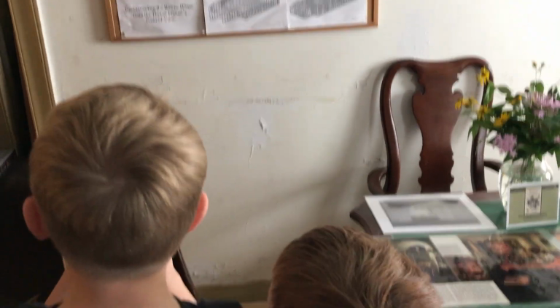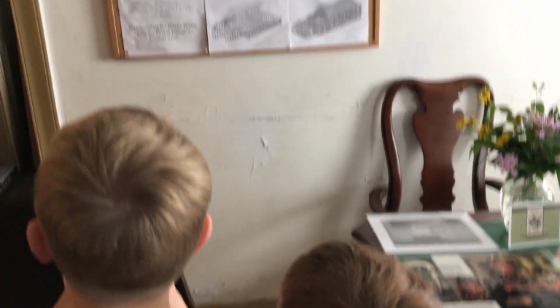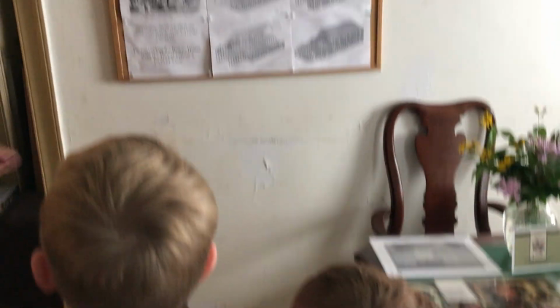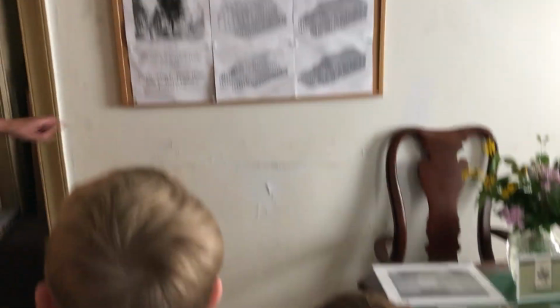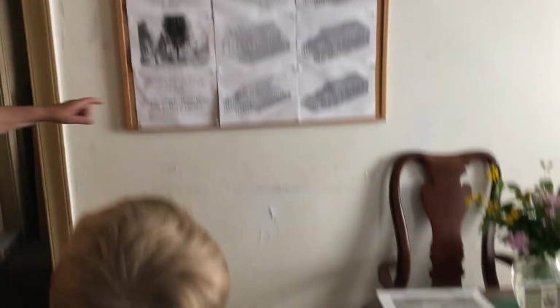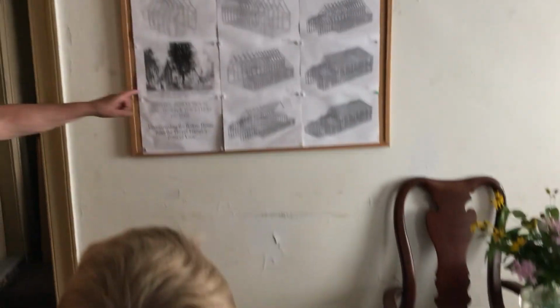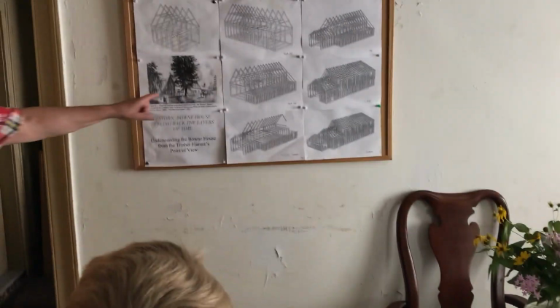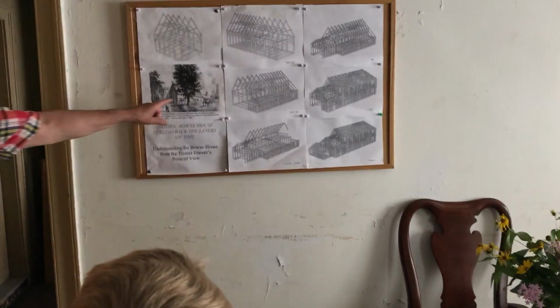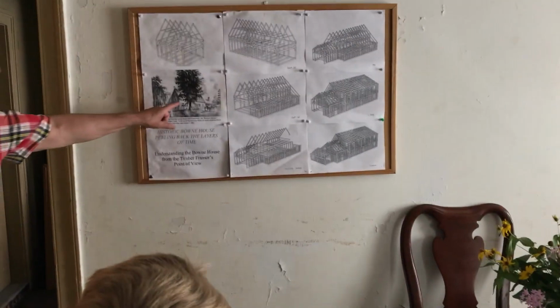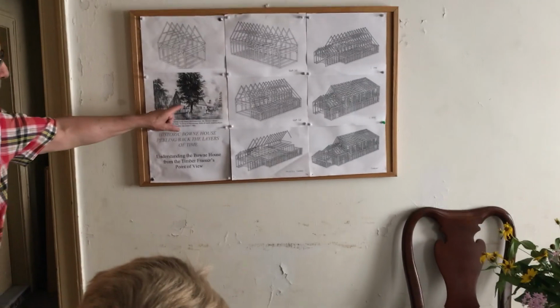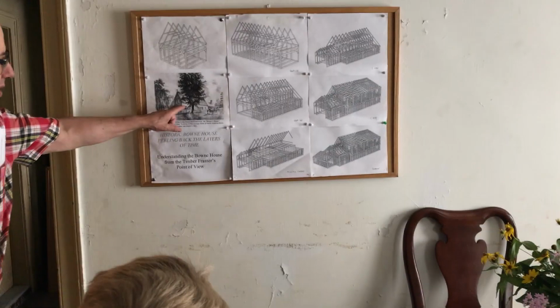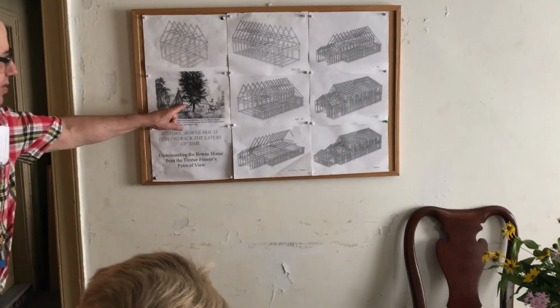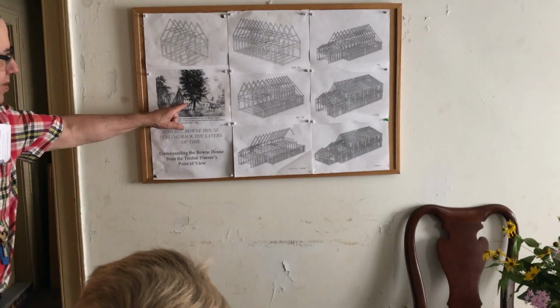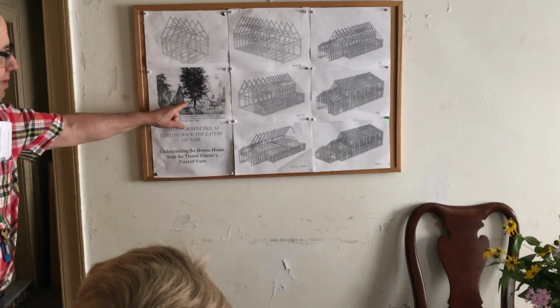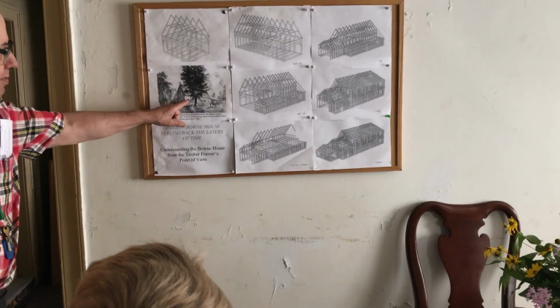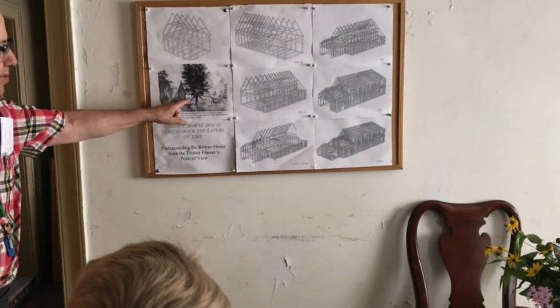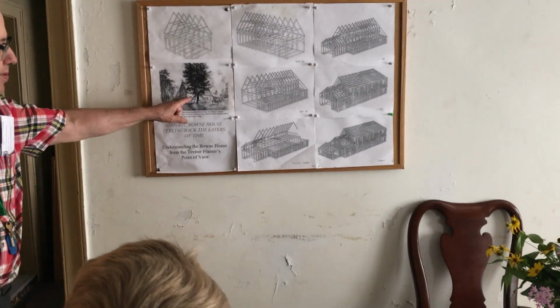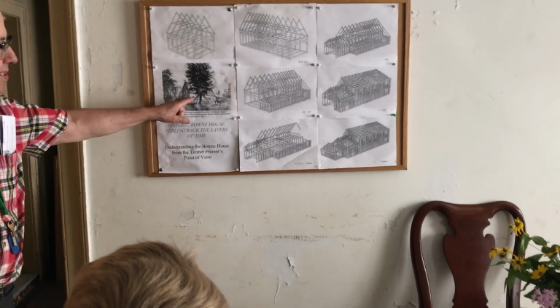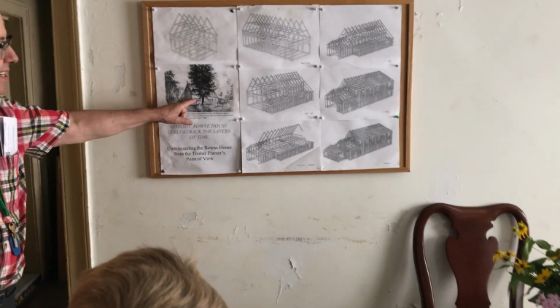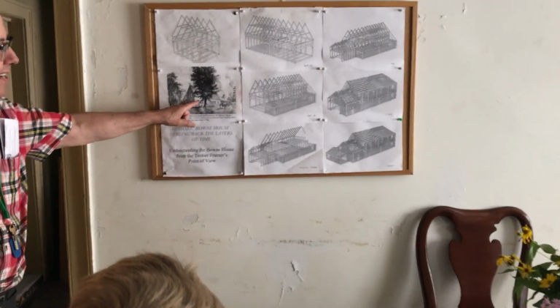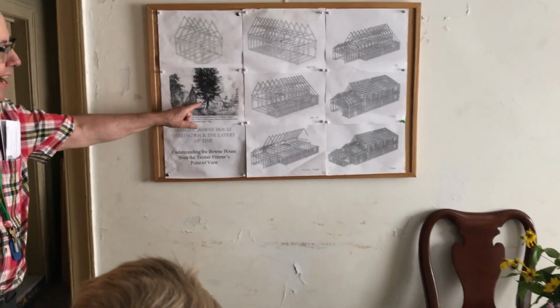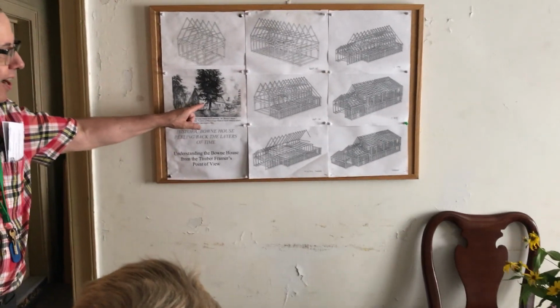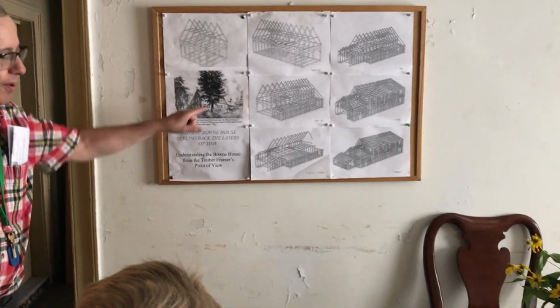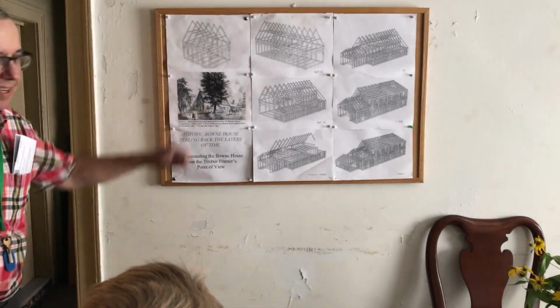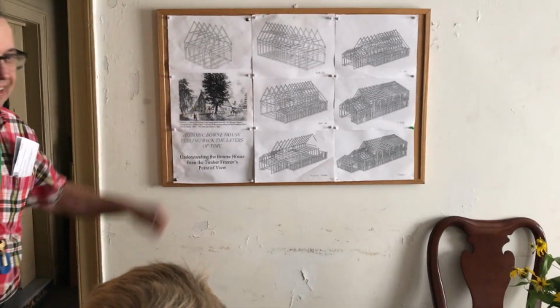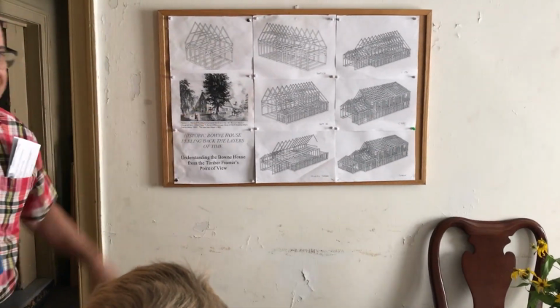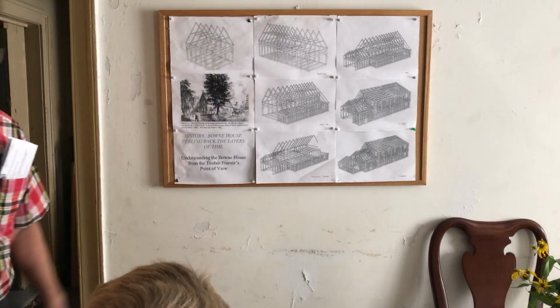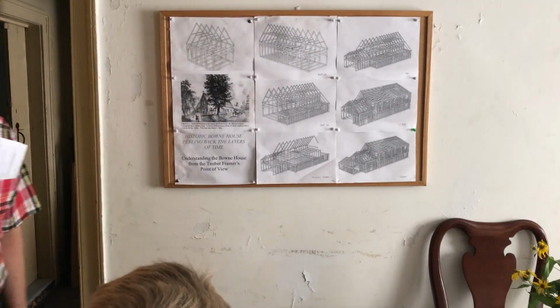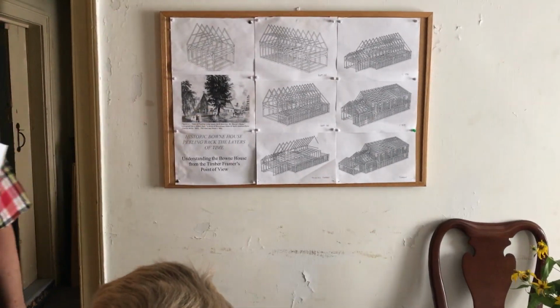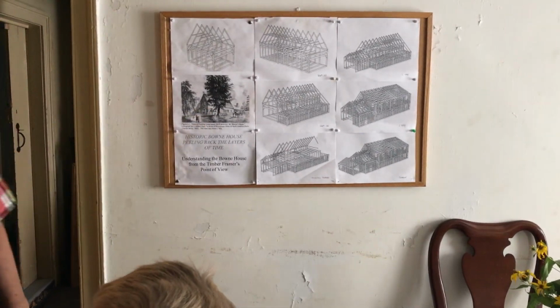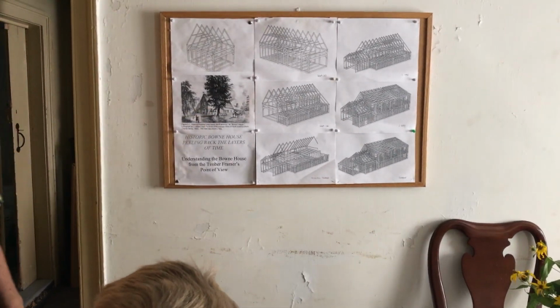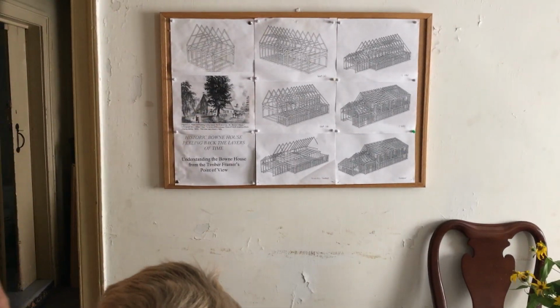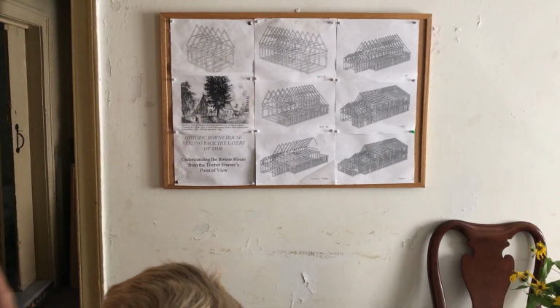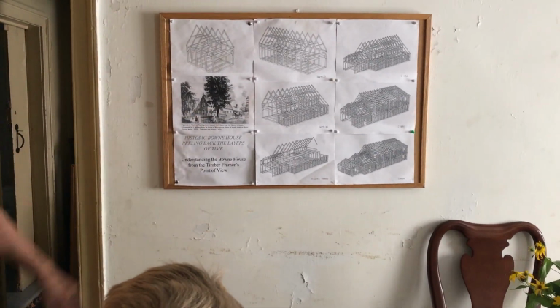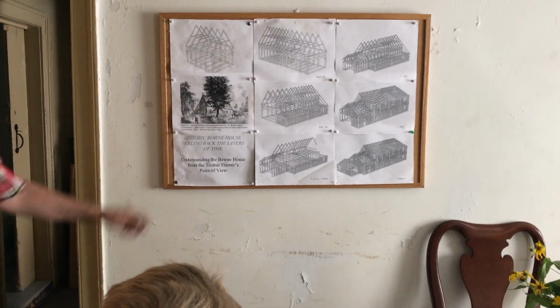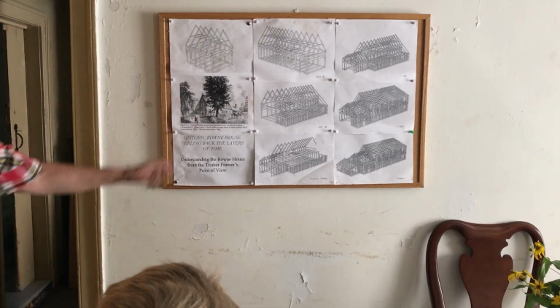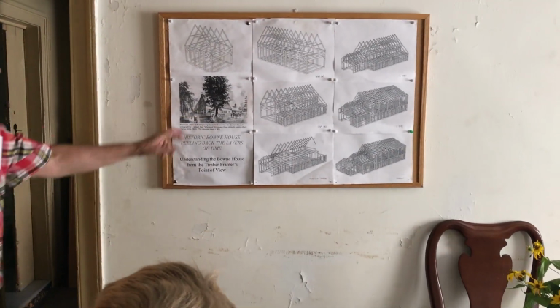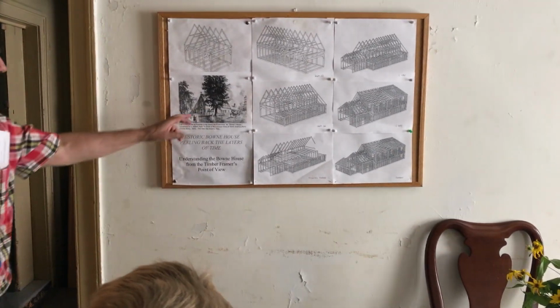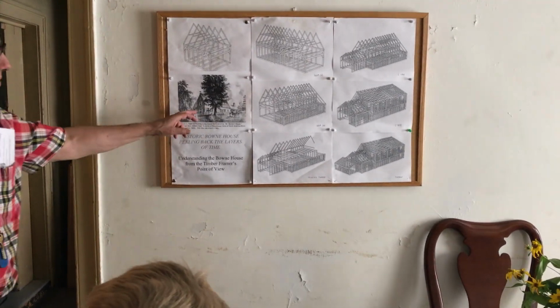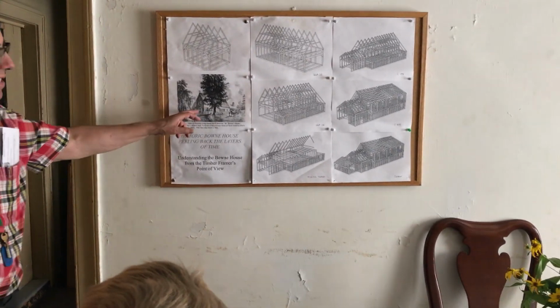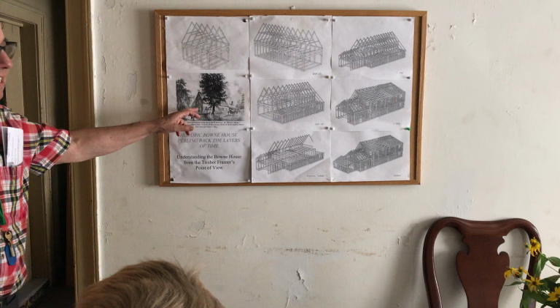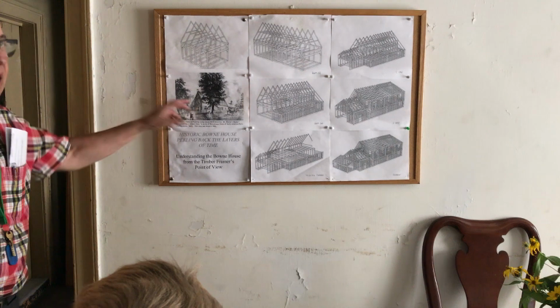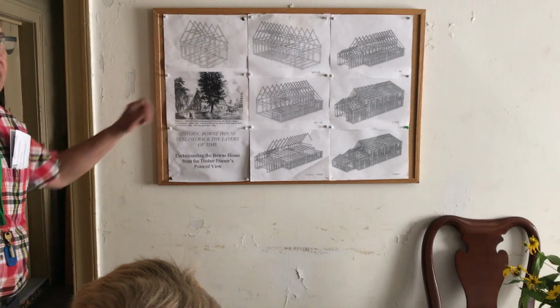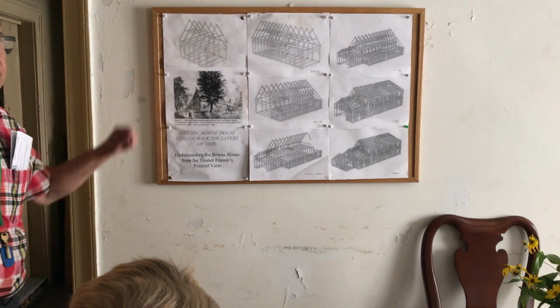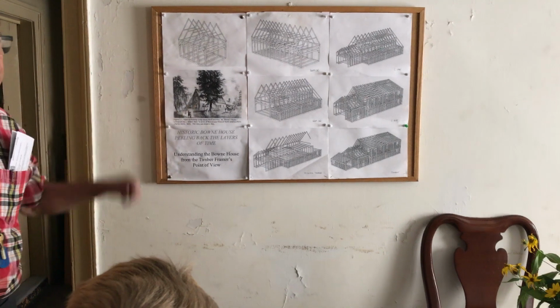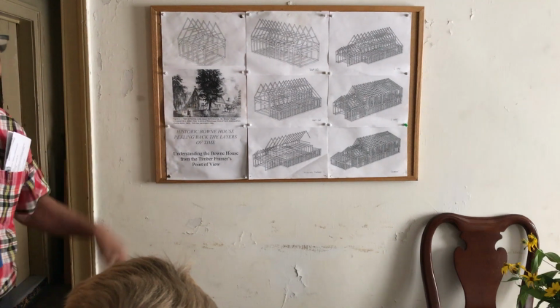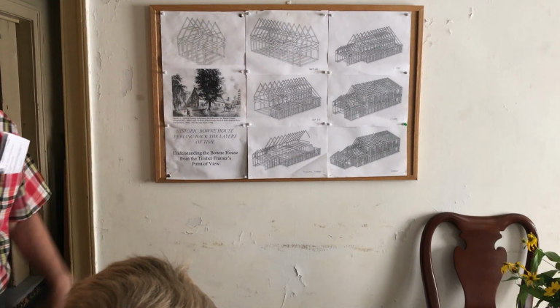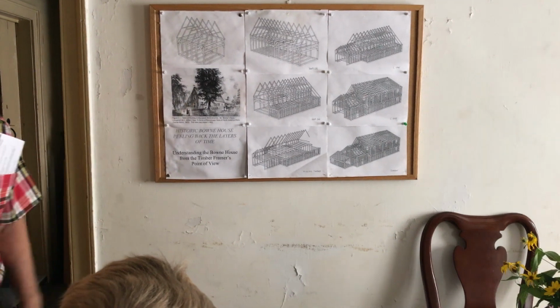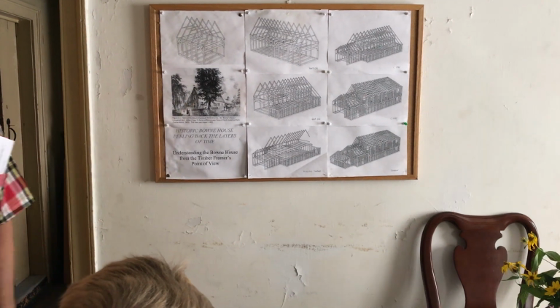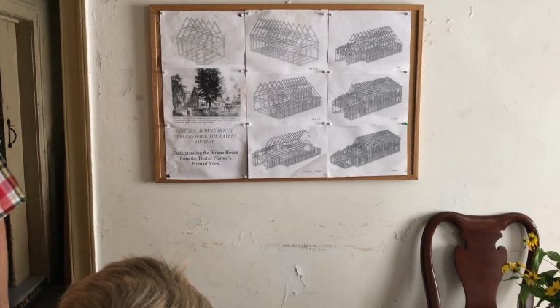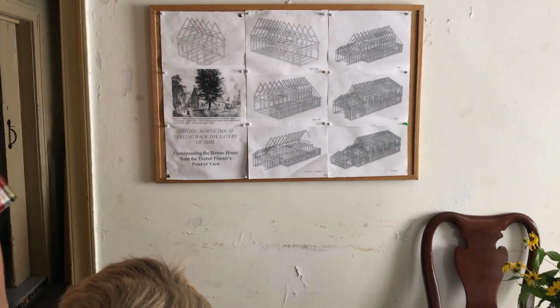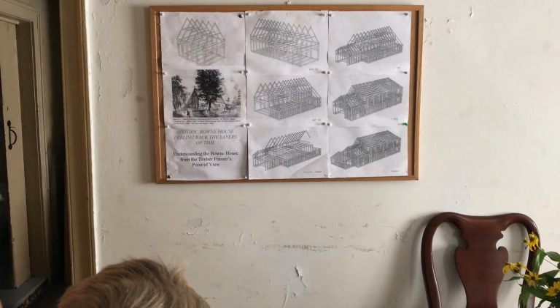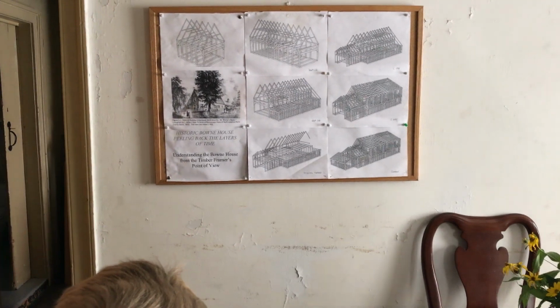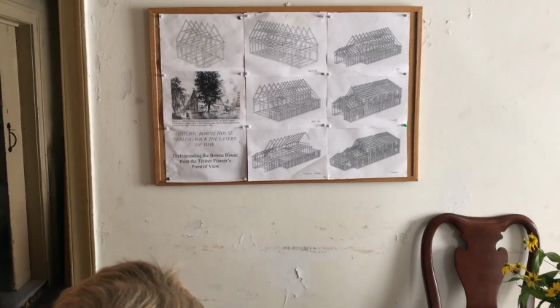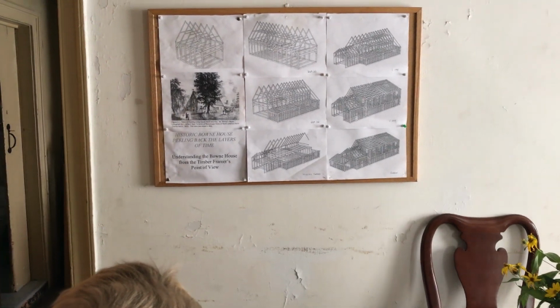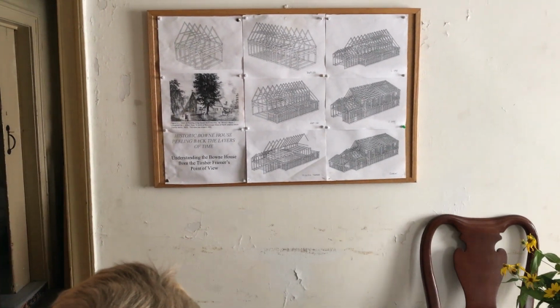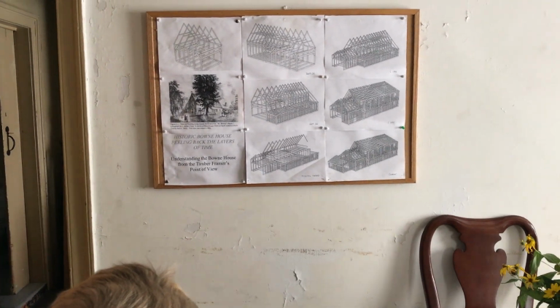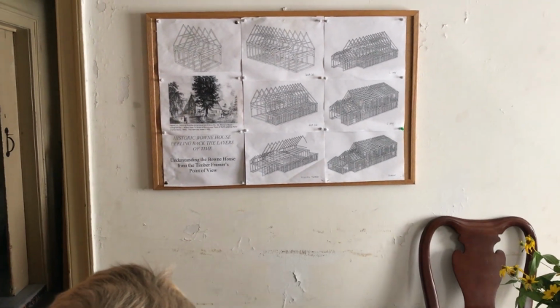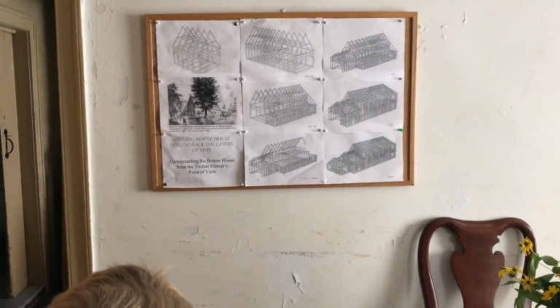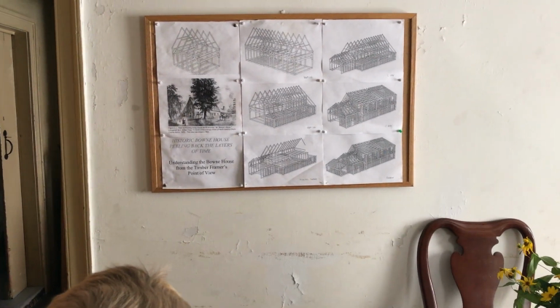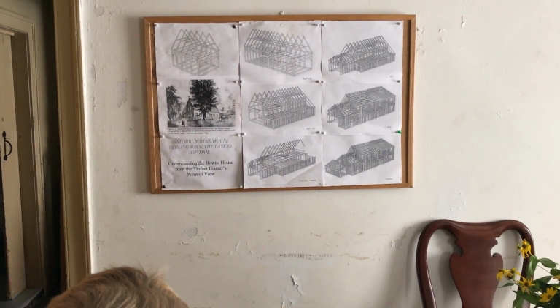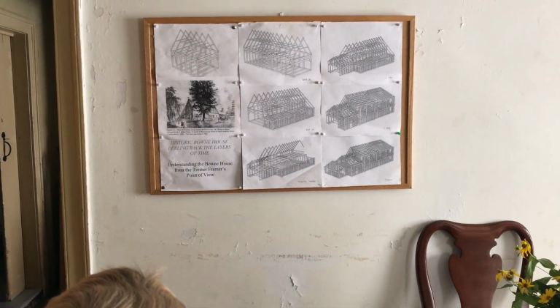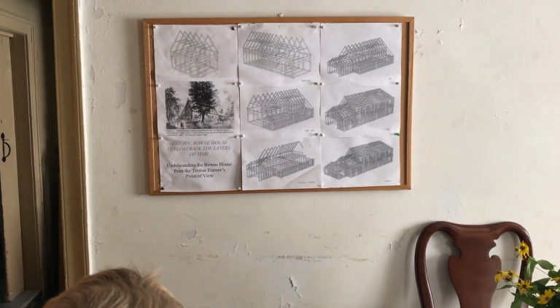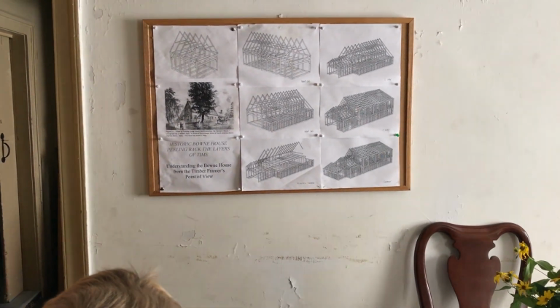This is a picture of what you see now — an old picture from the 1700s of the house, that was a sketch.